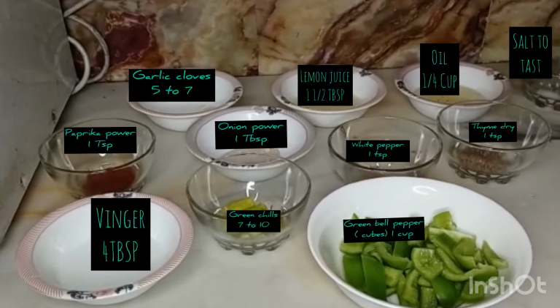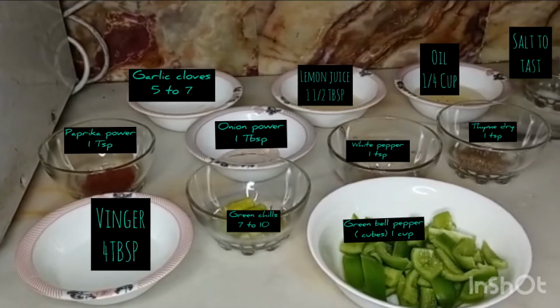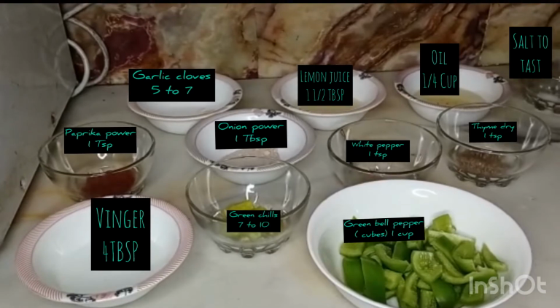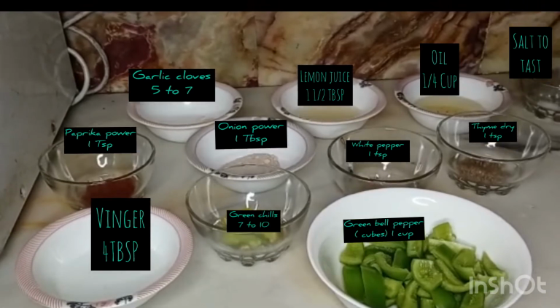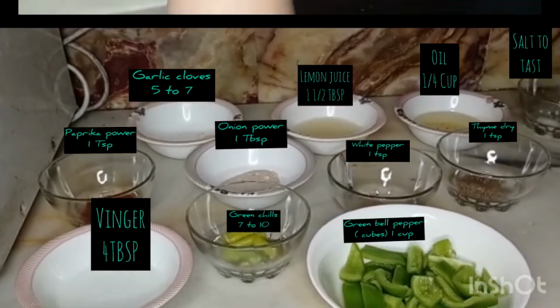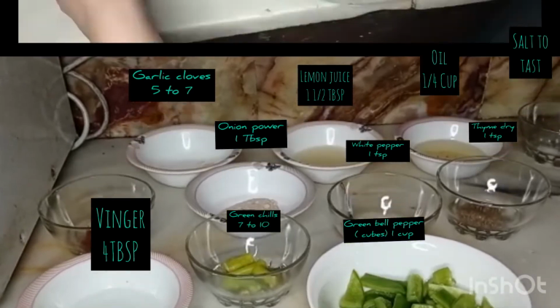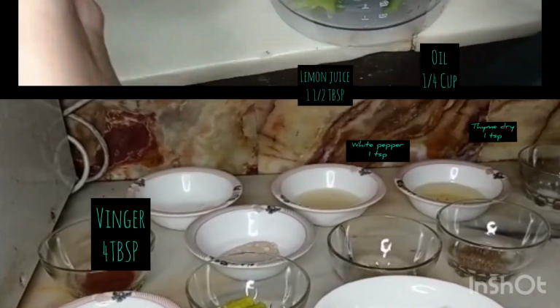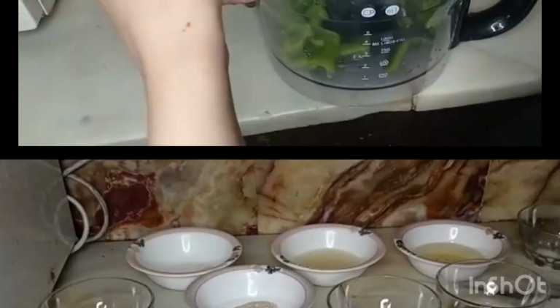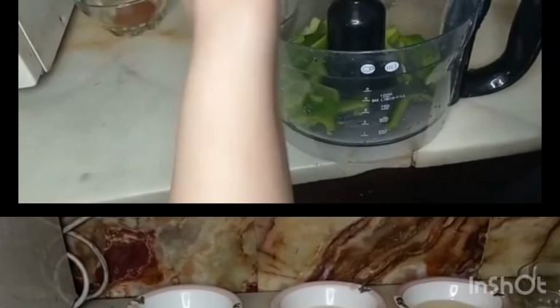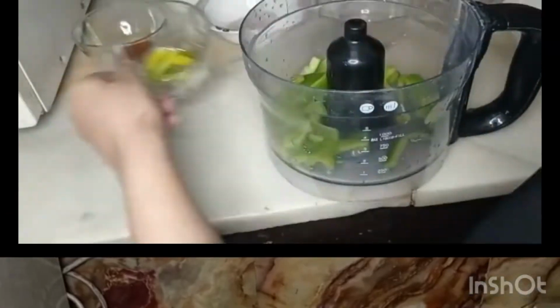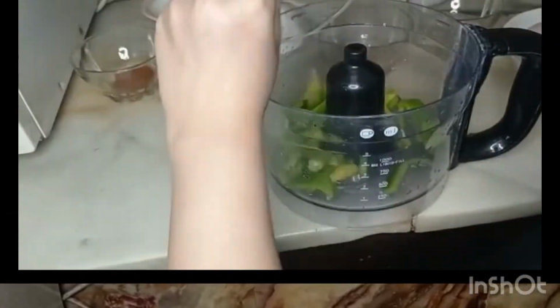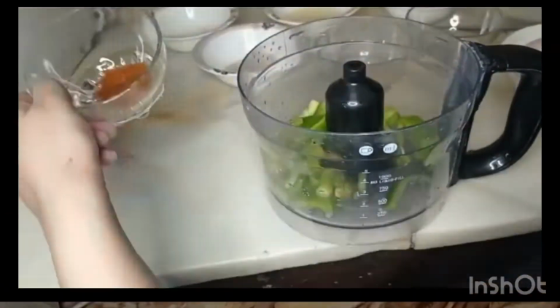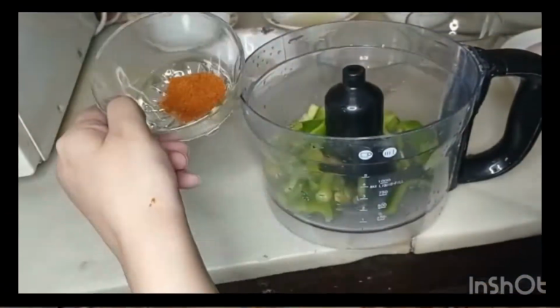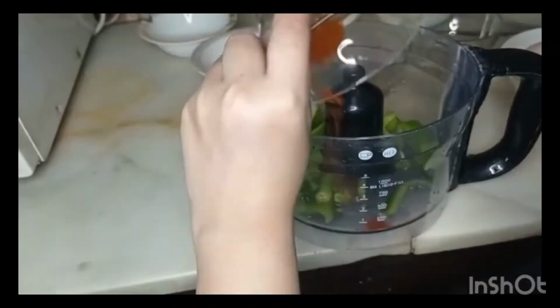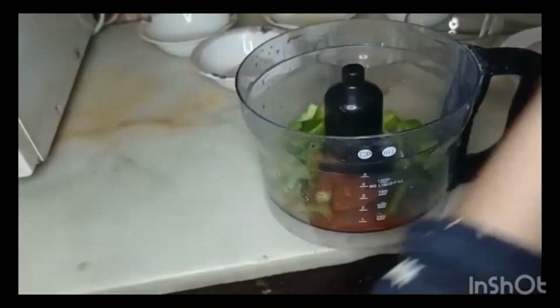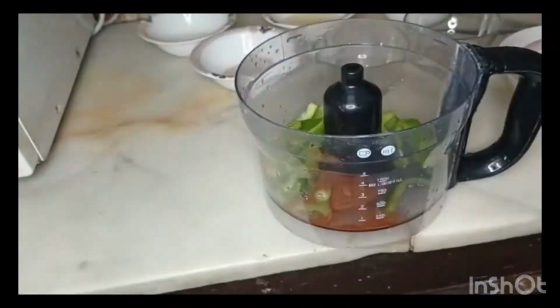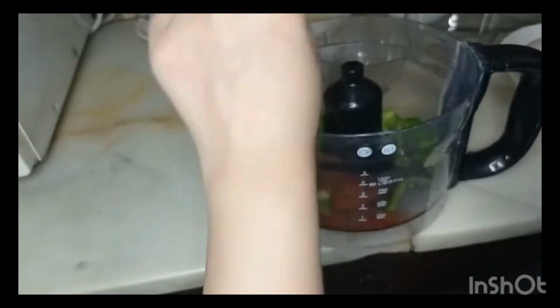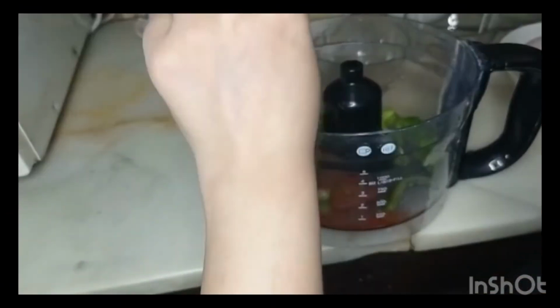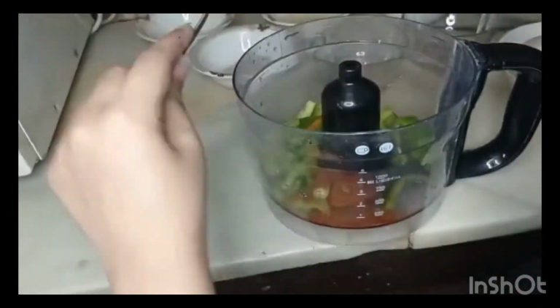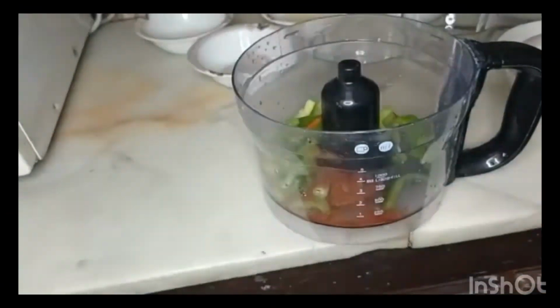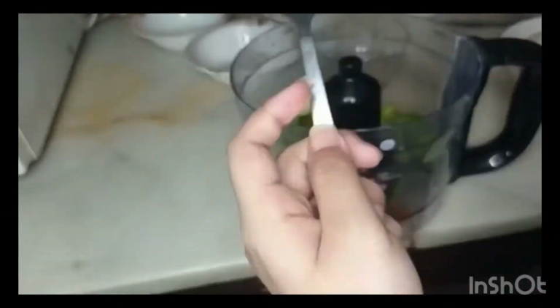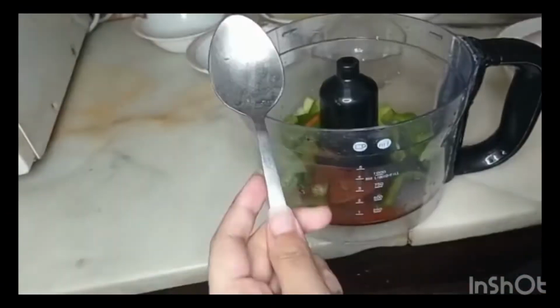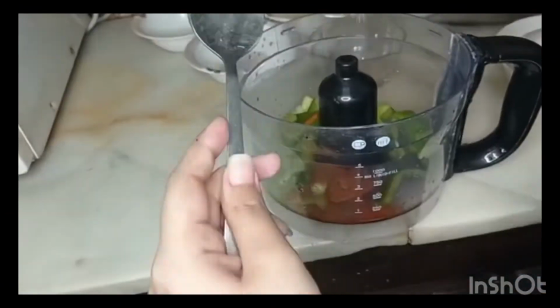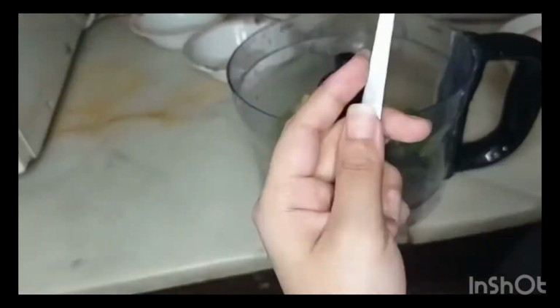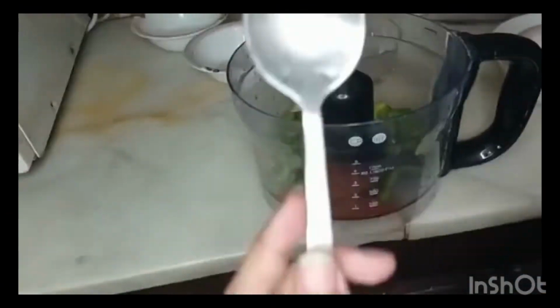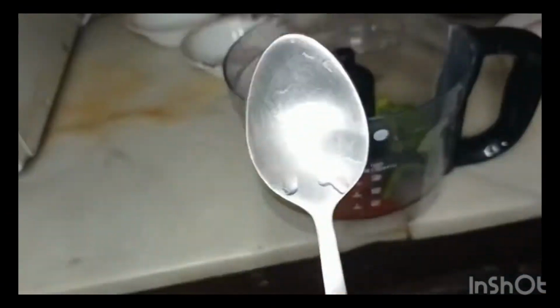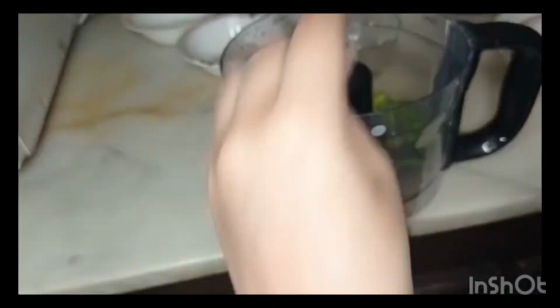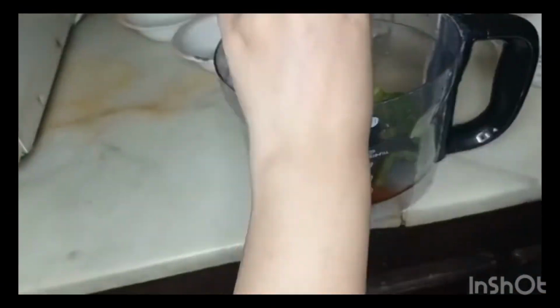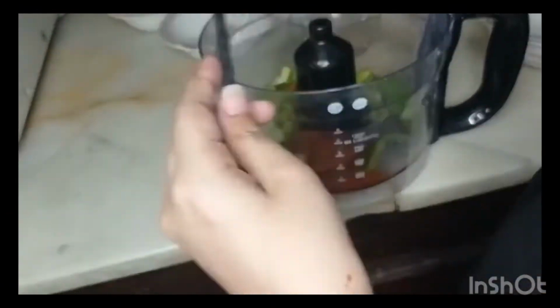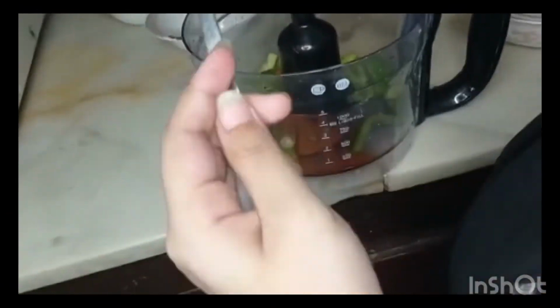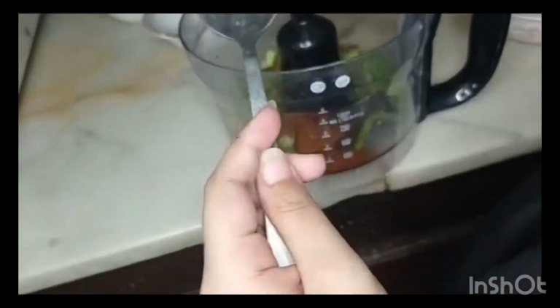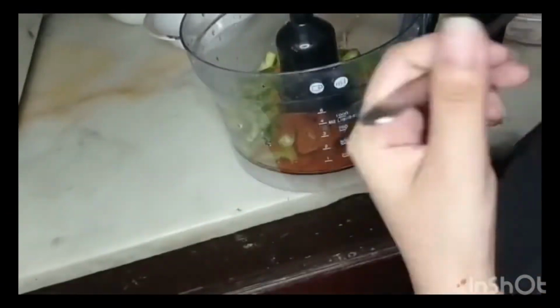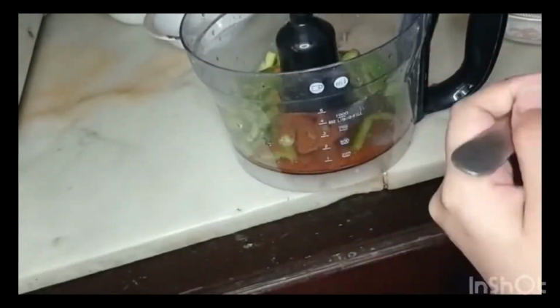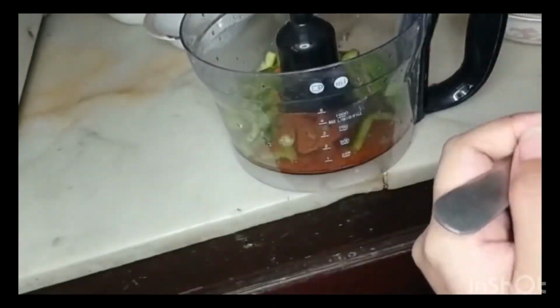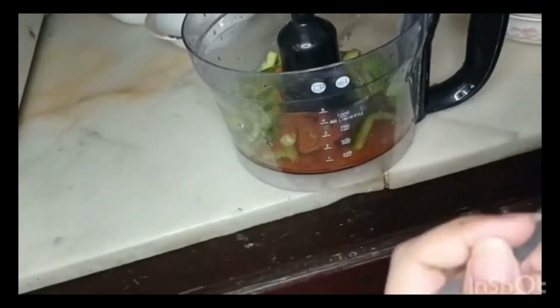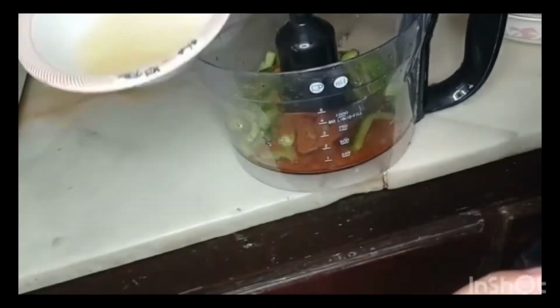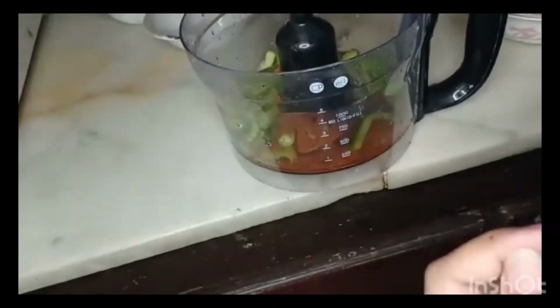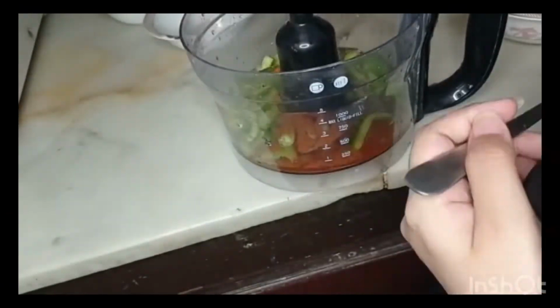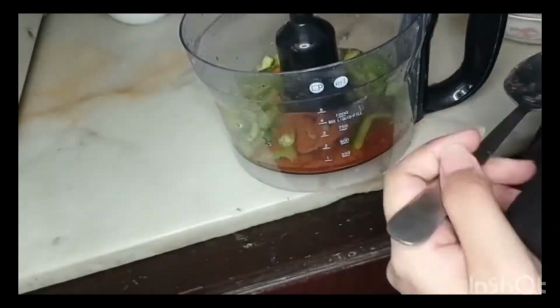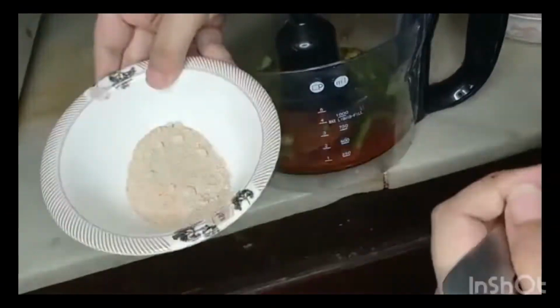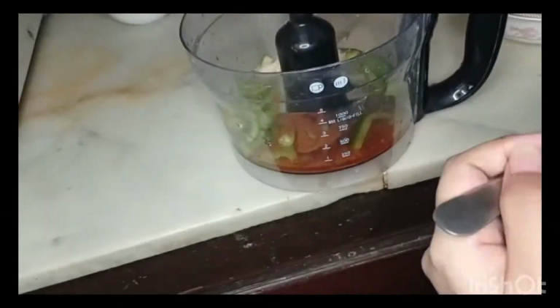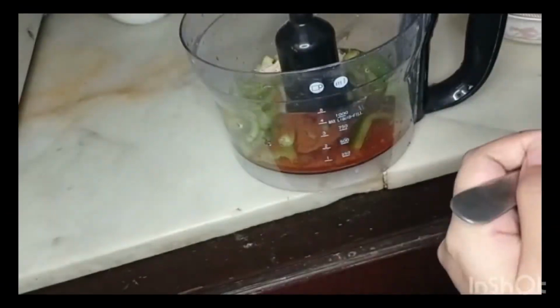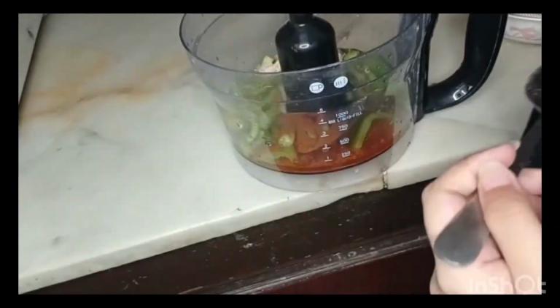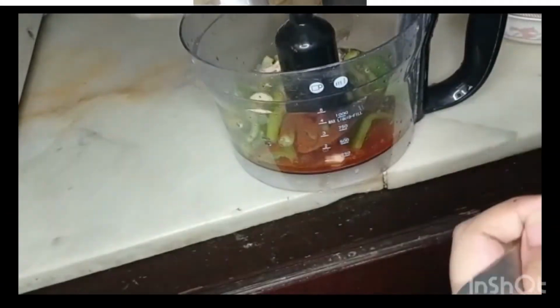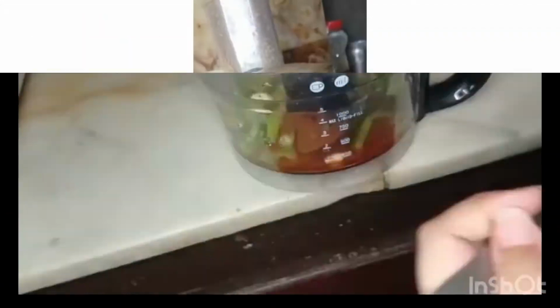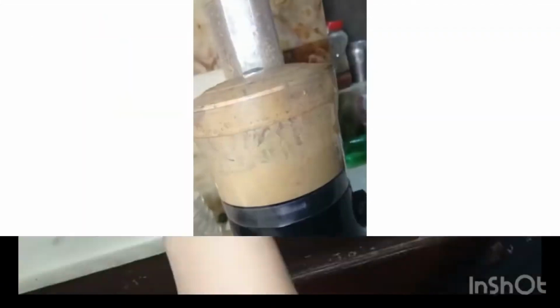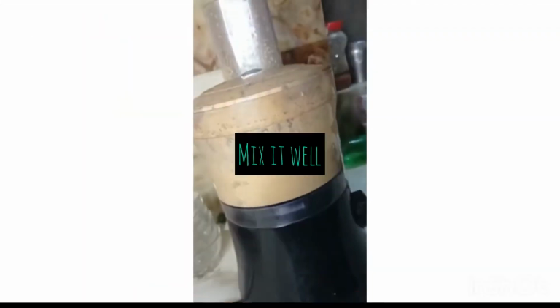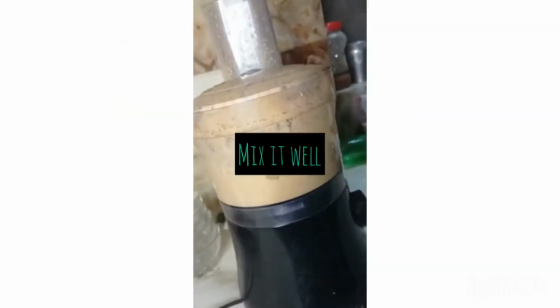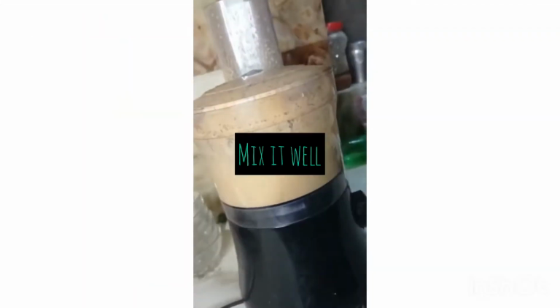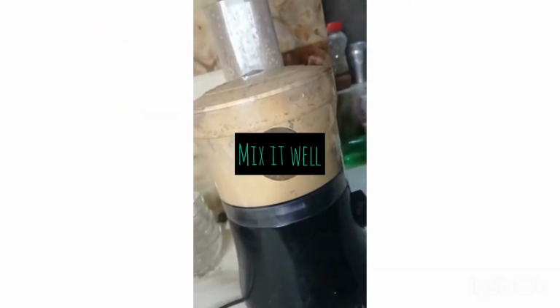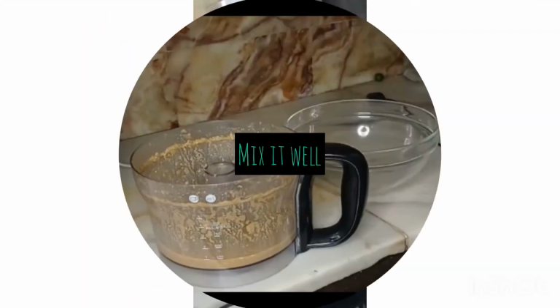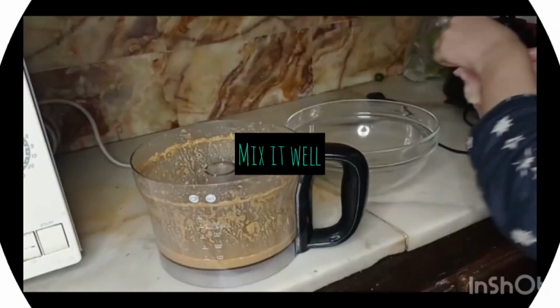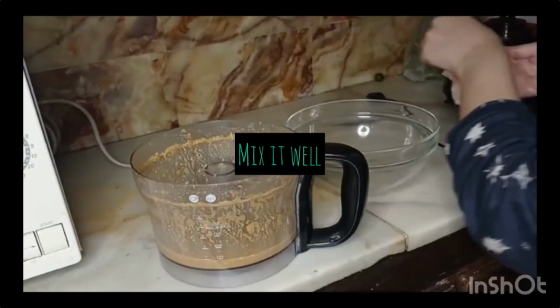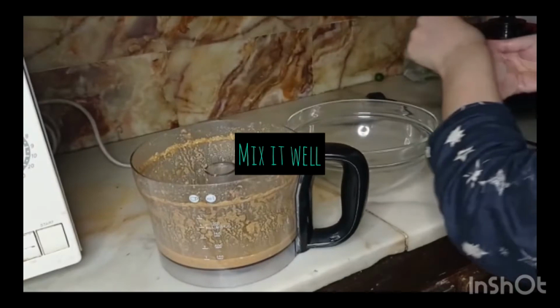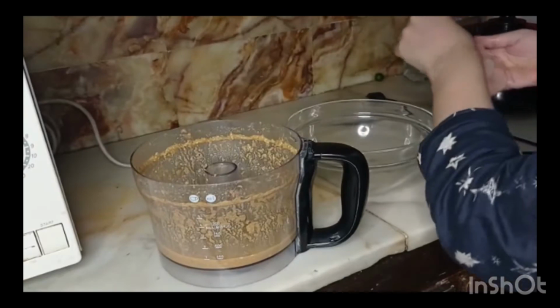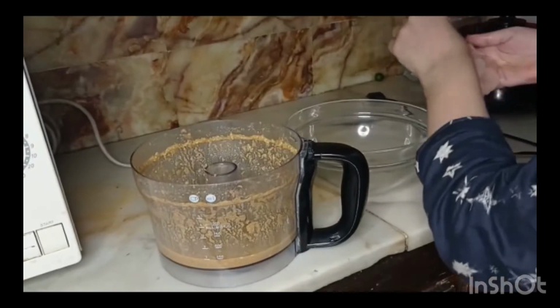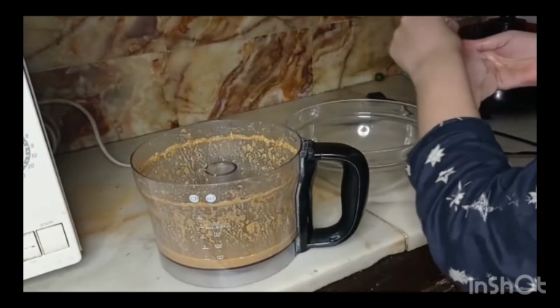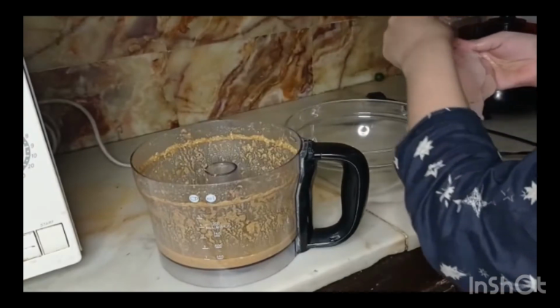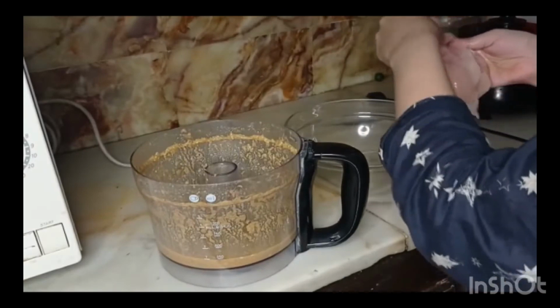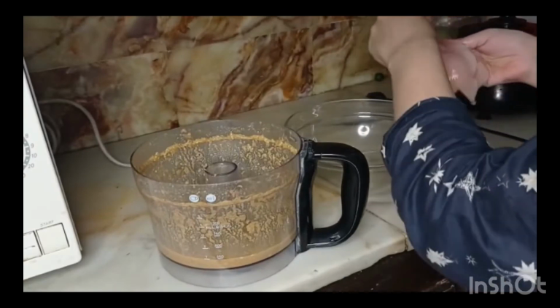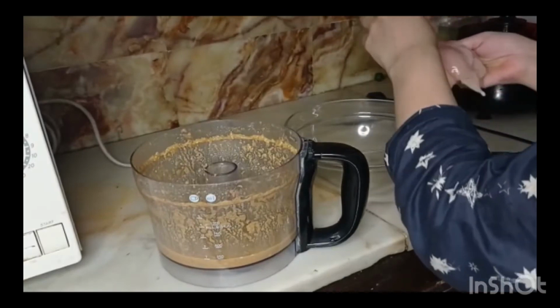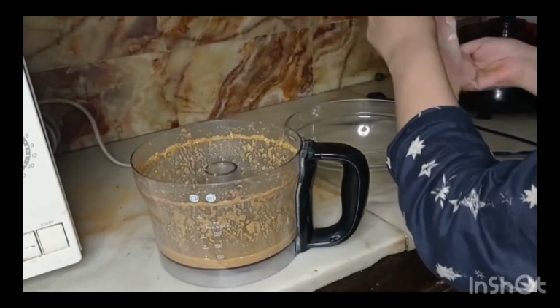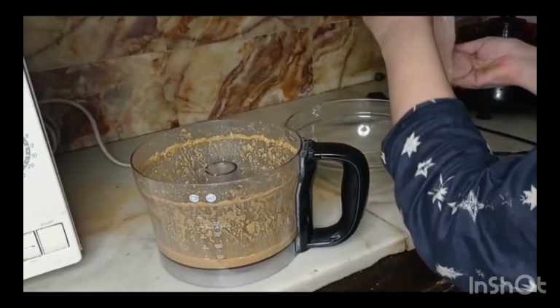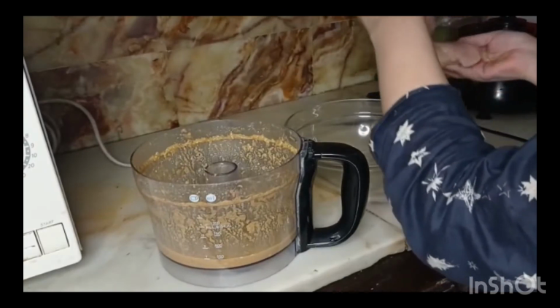We have got all the ingredients. We have added this mixture, then we have mixed this mixture.